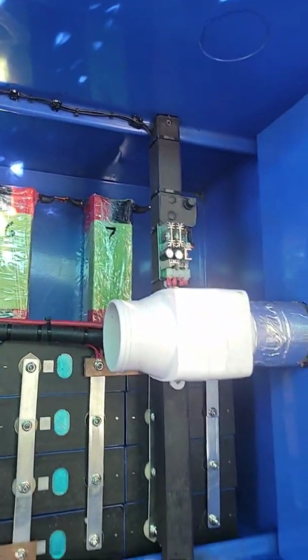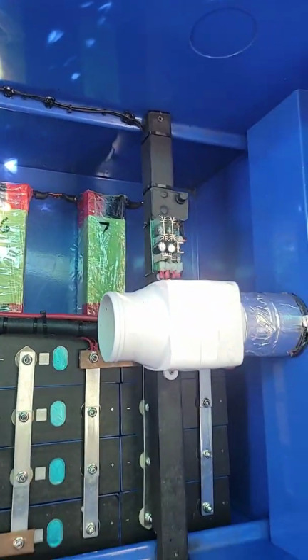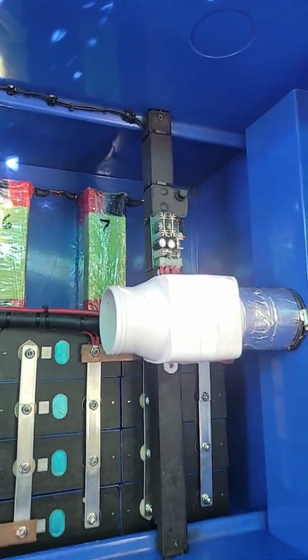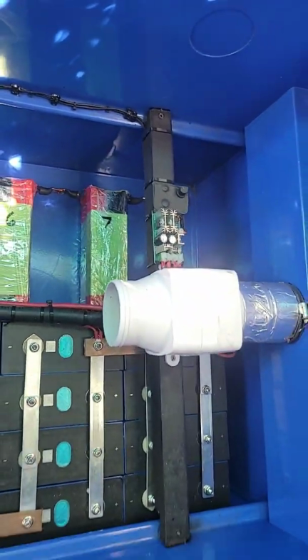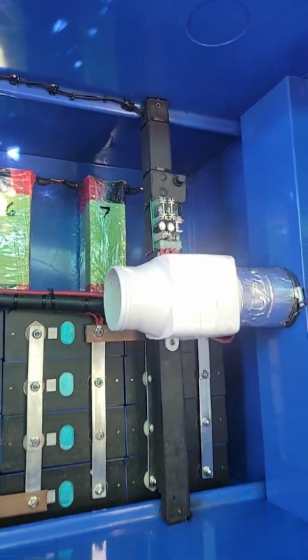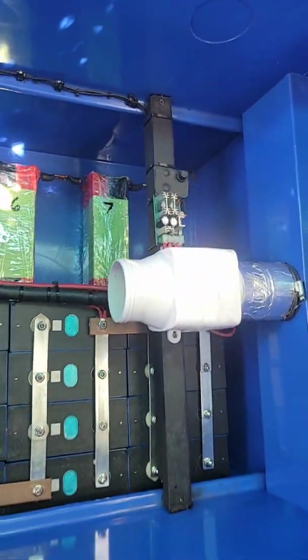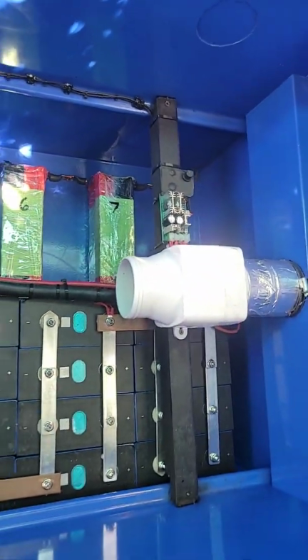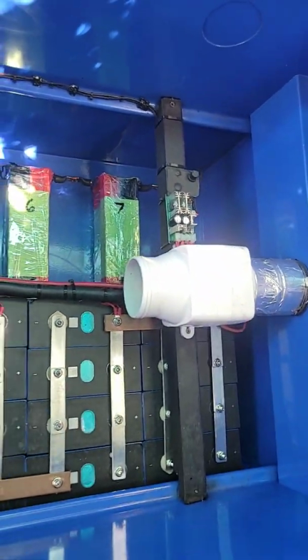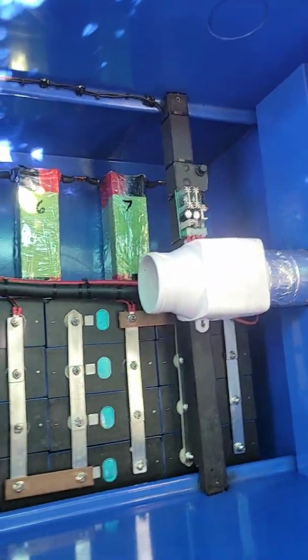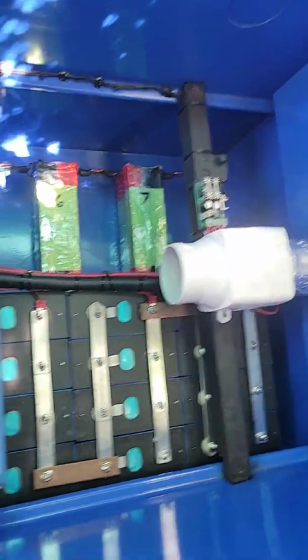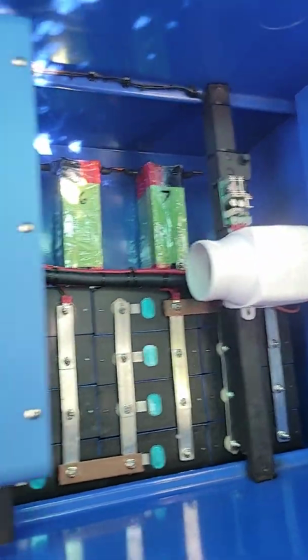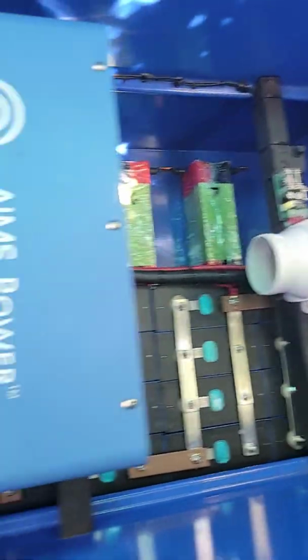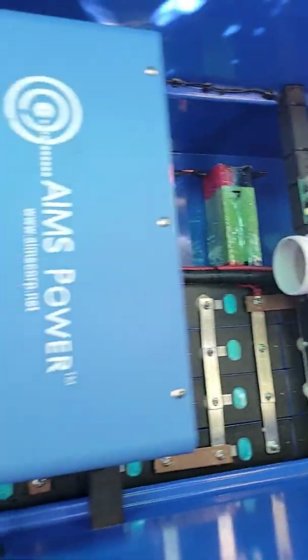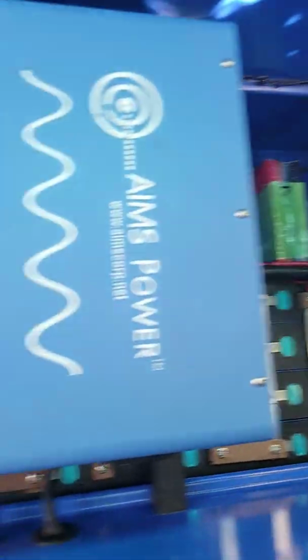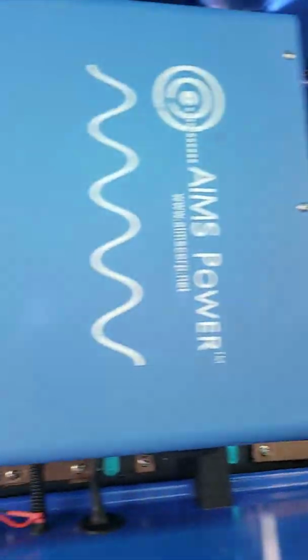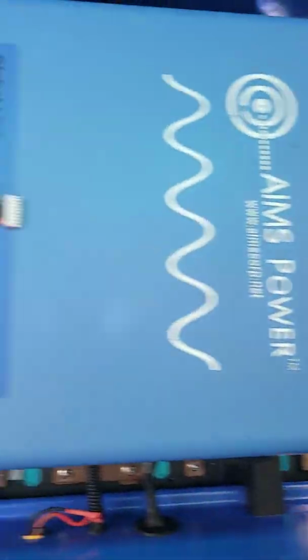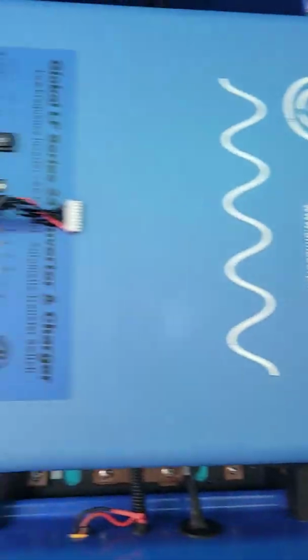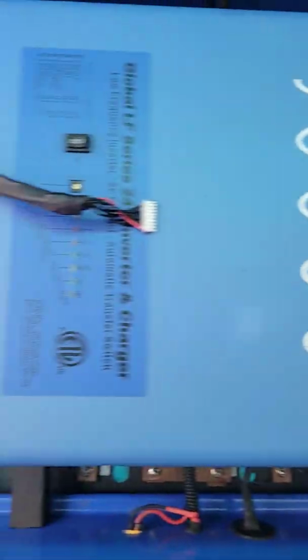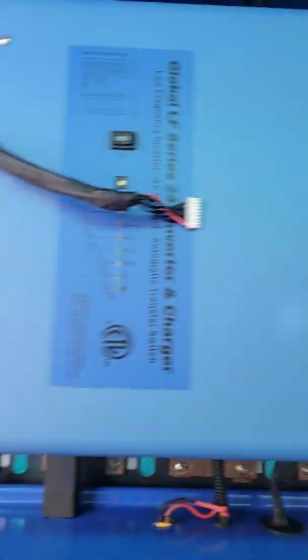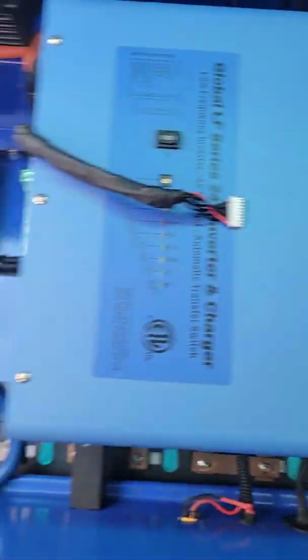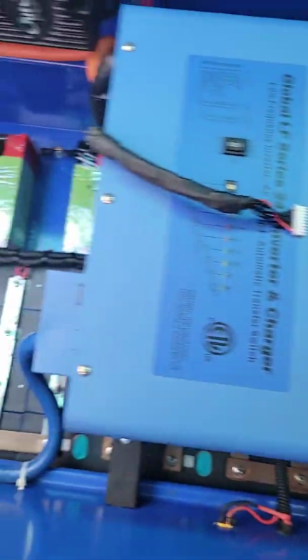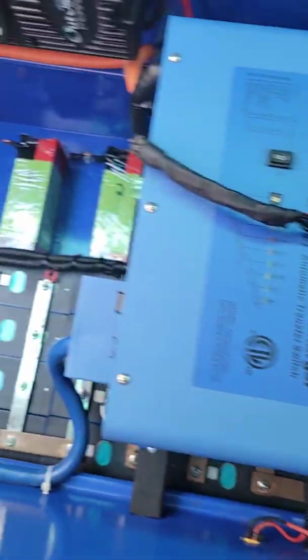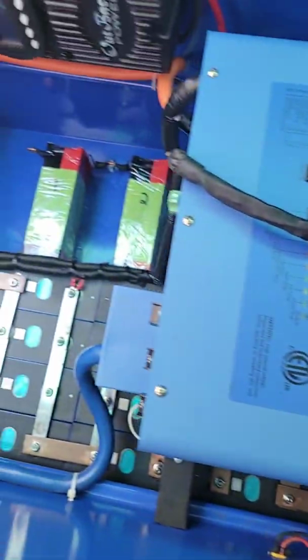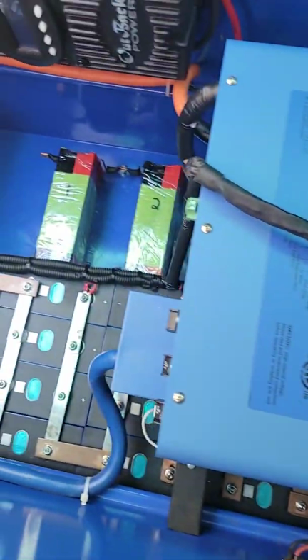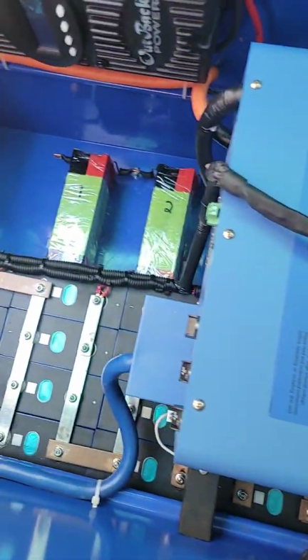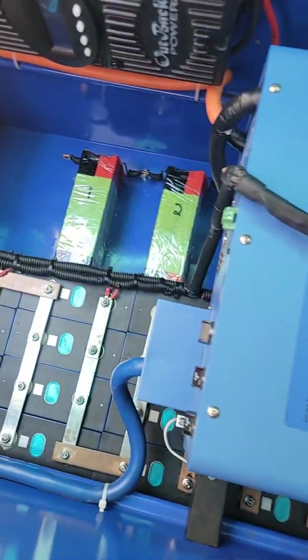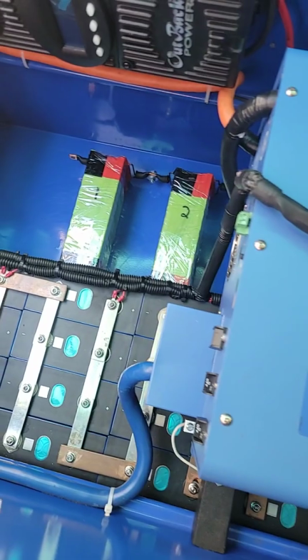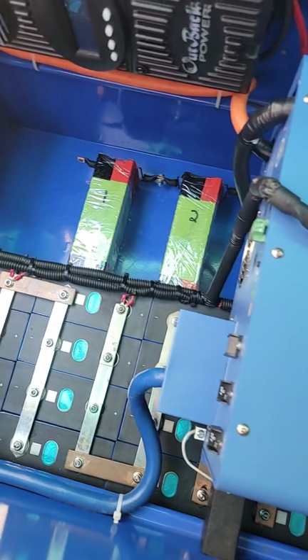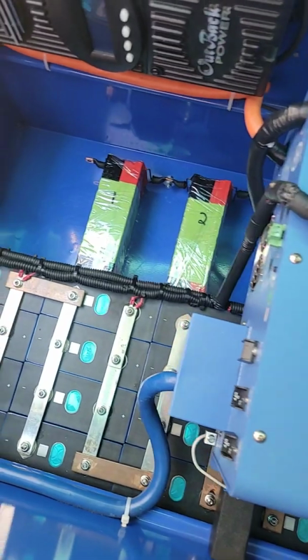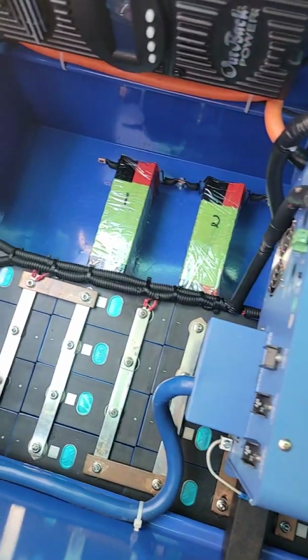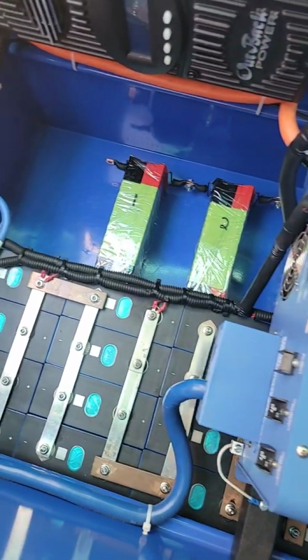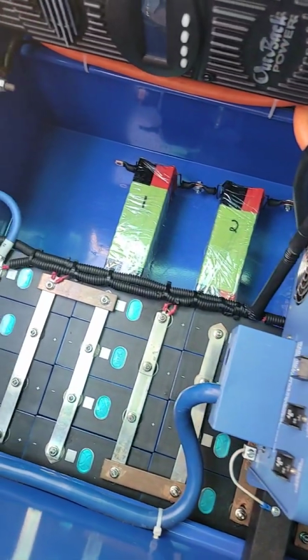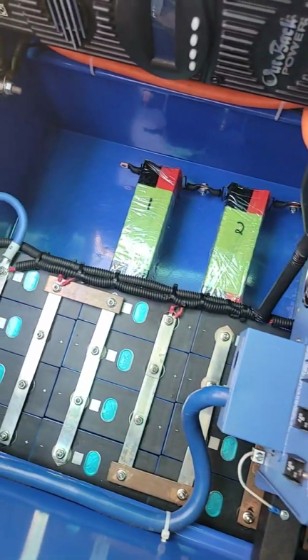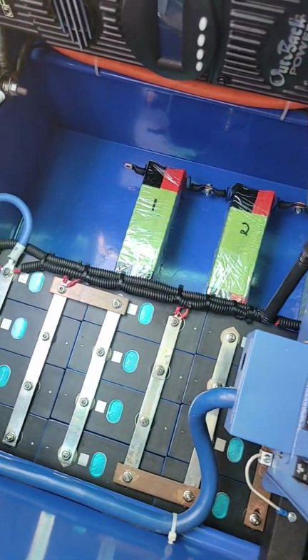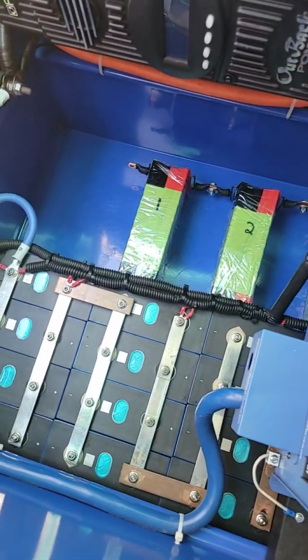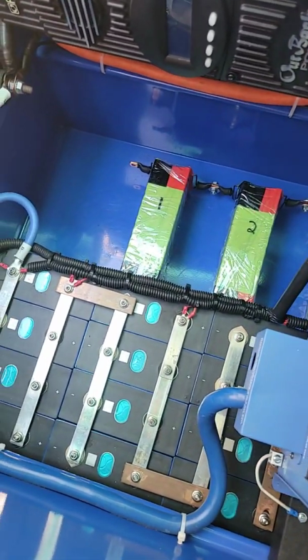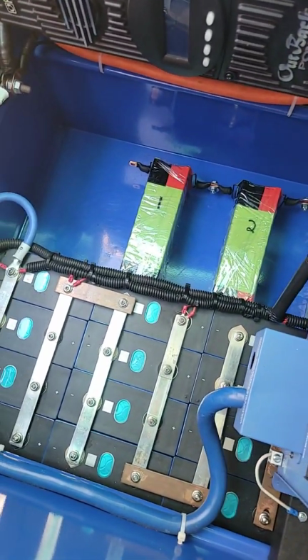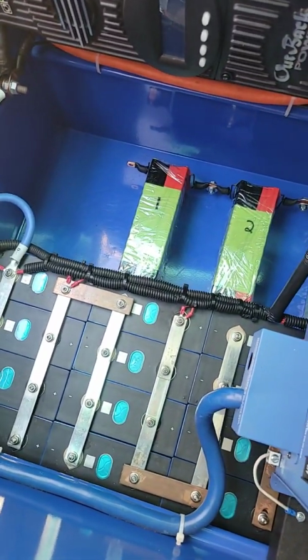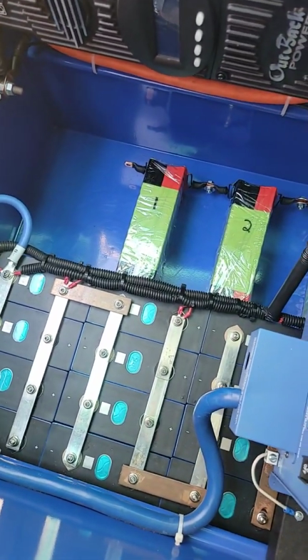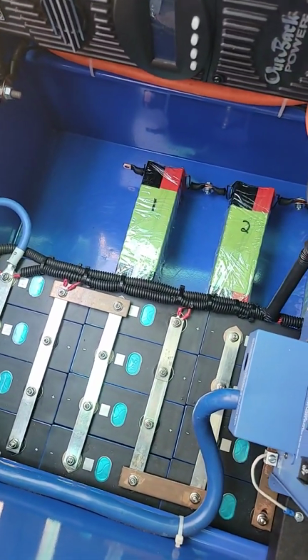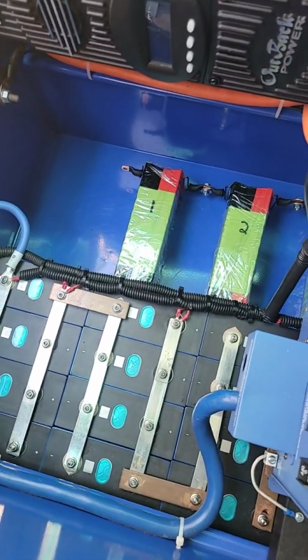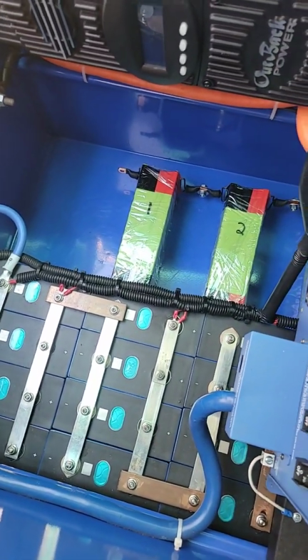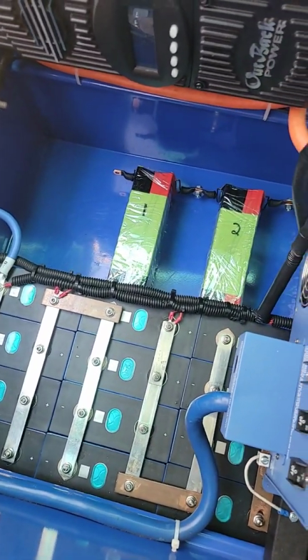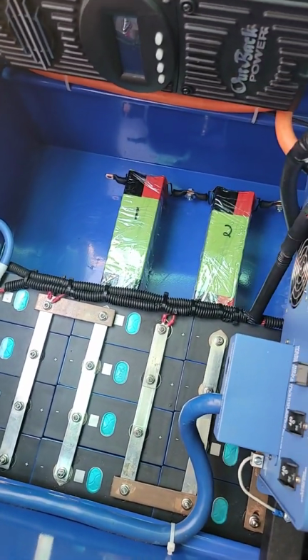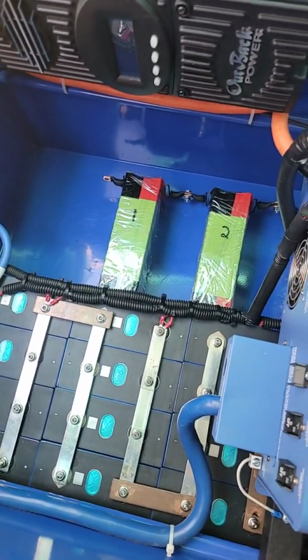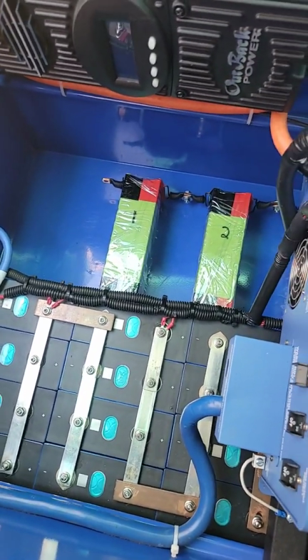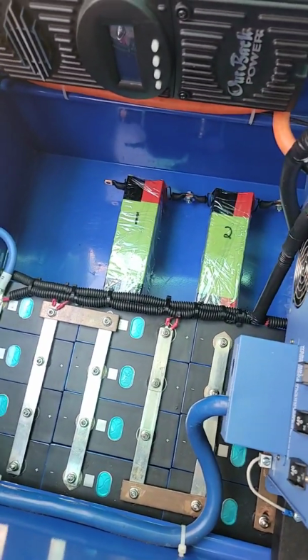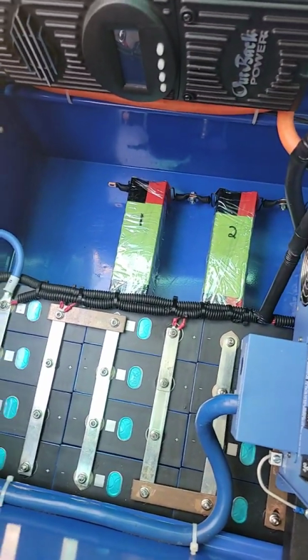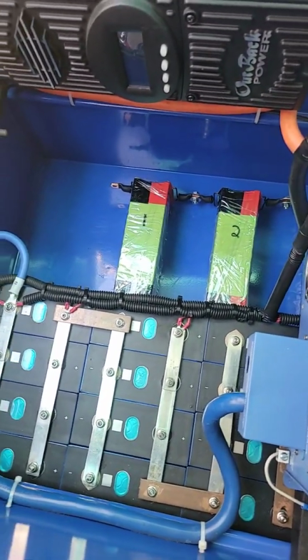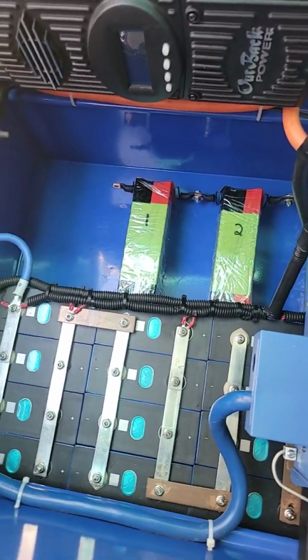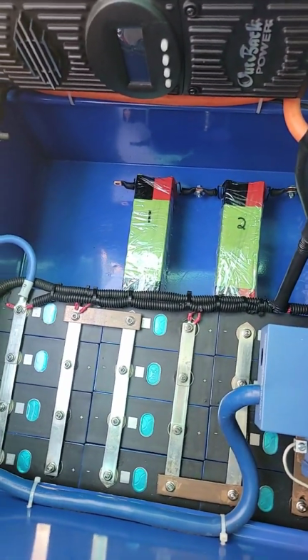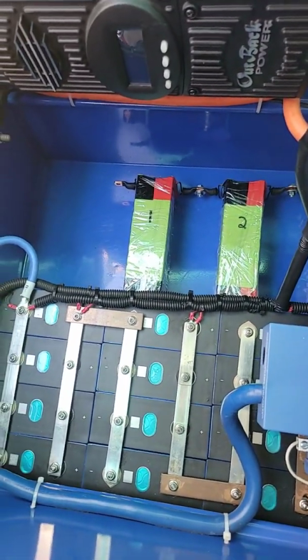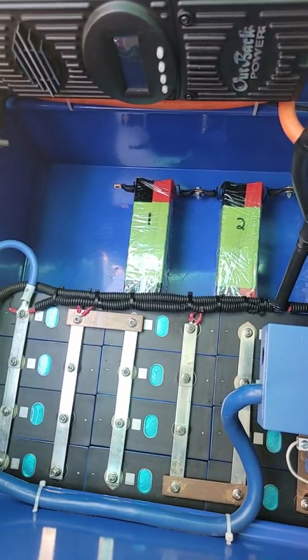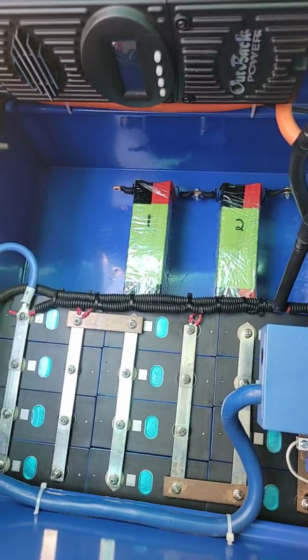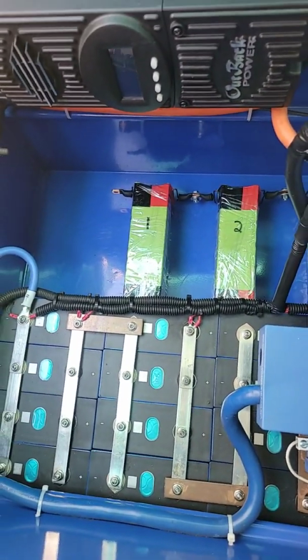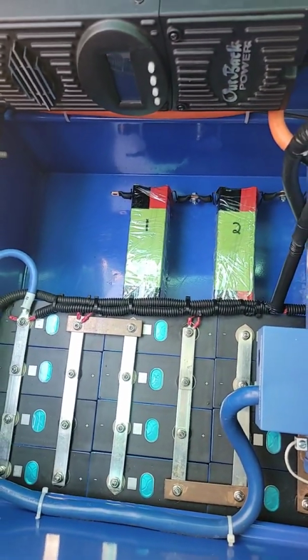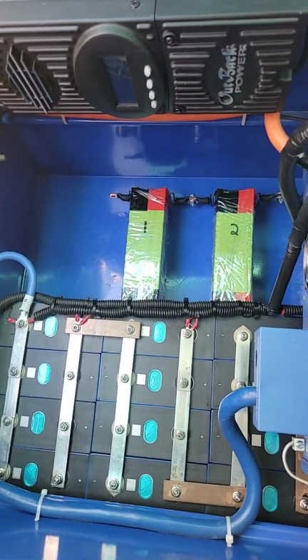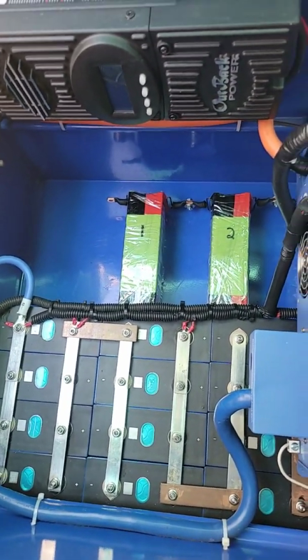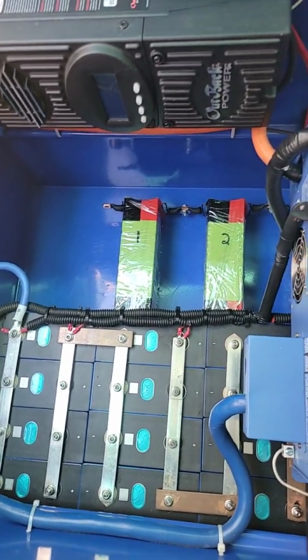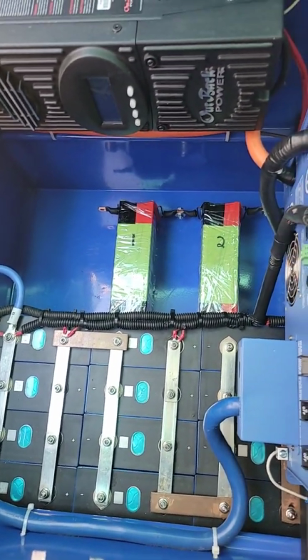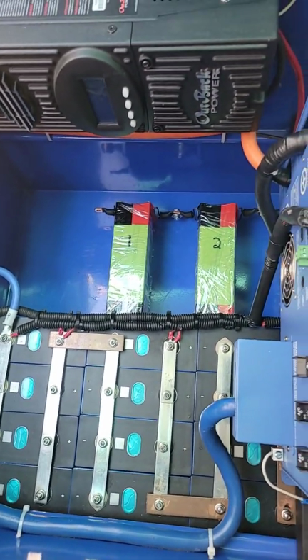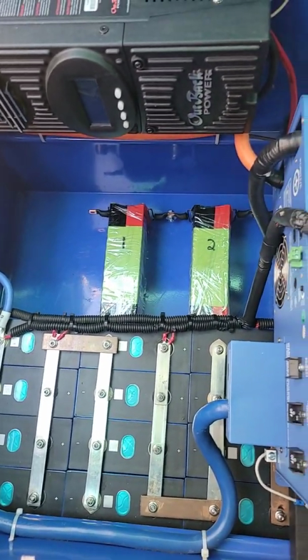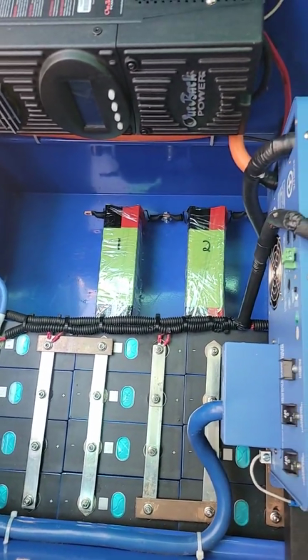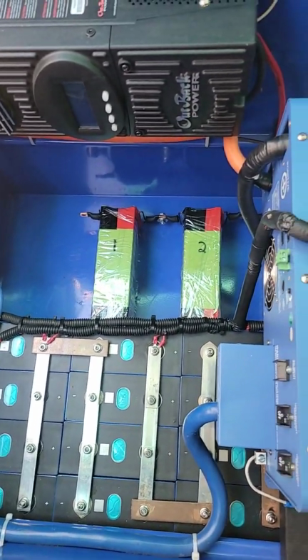Hey, honey. Yeah? Come over here. Okay. What do you think of my battery? That's a big battery.